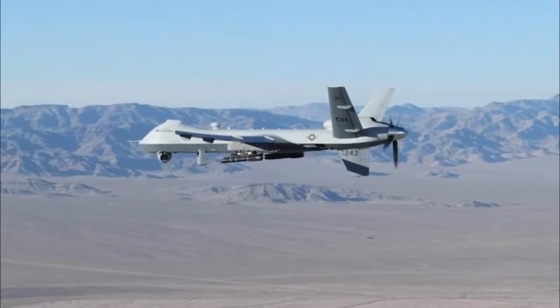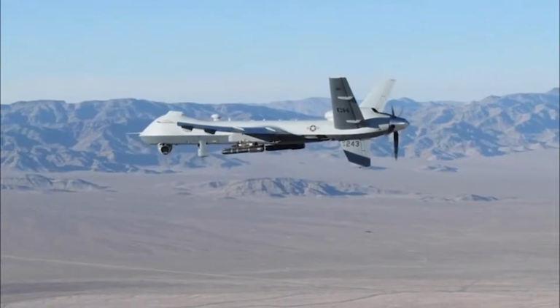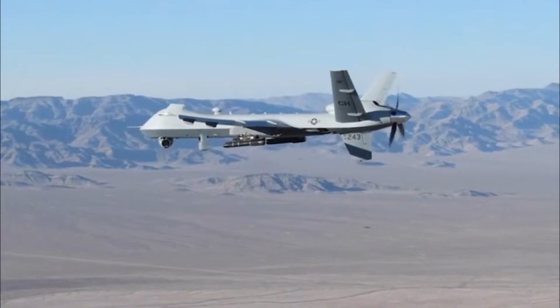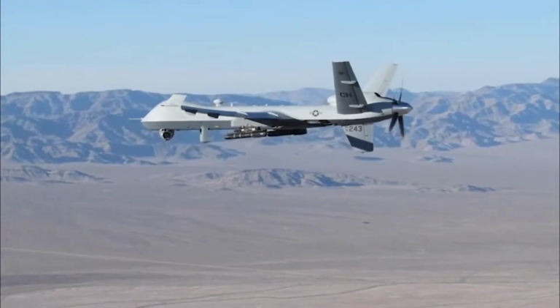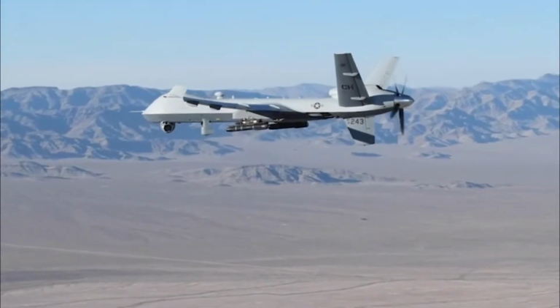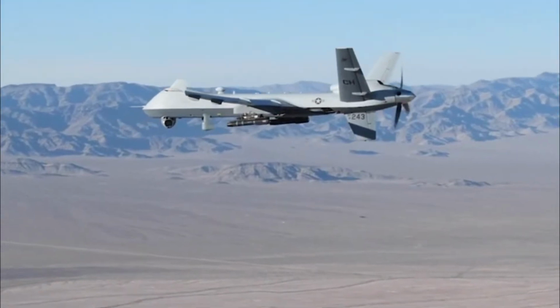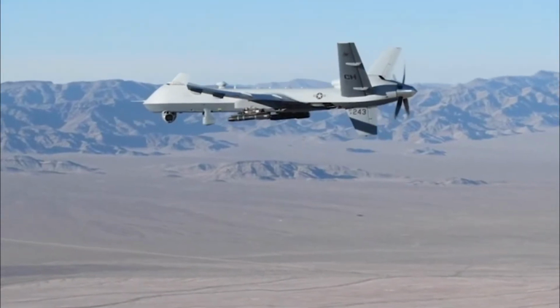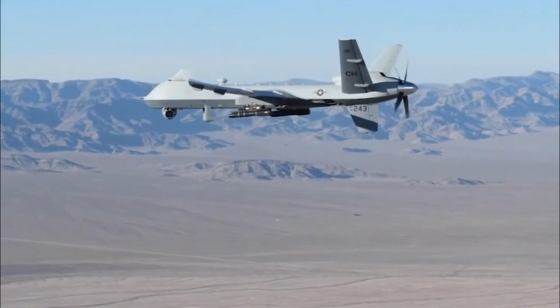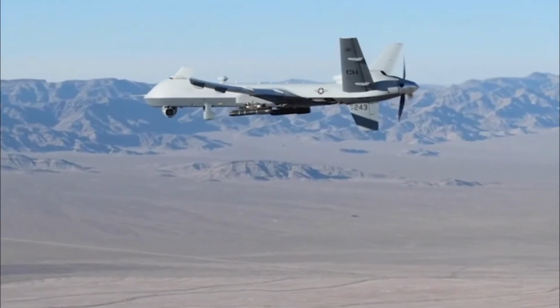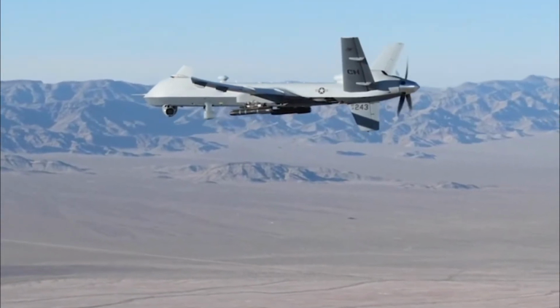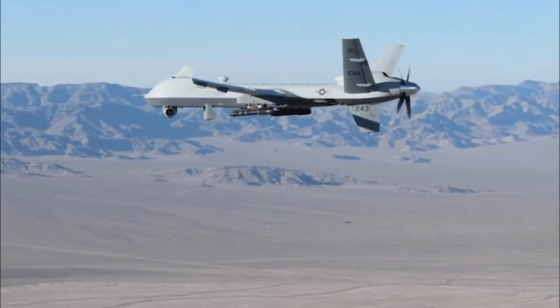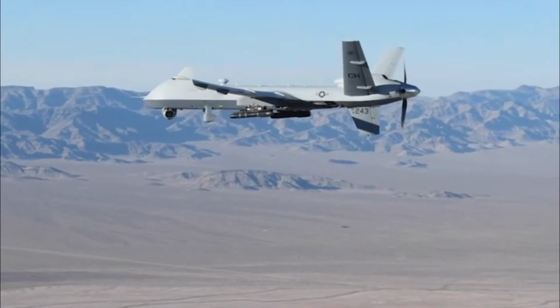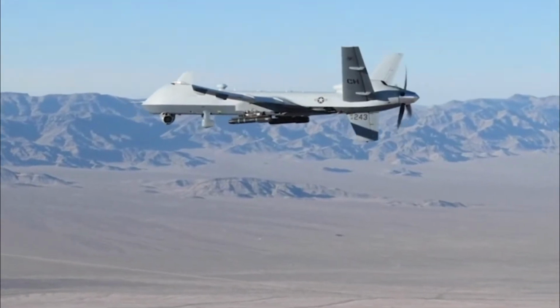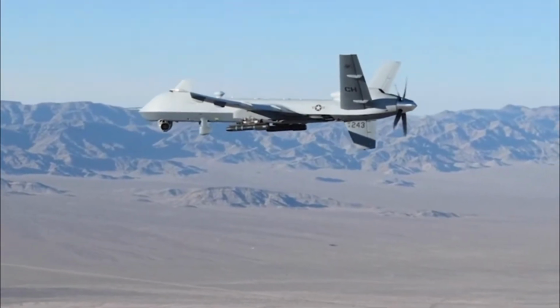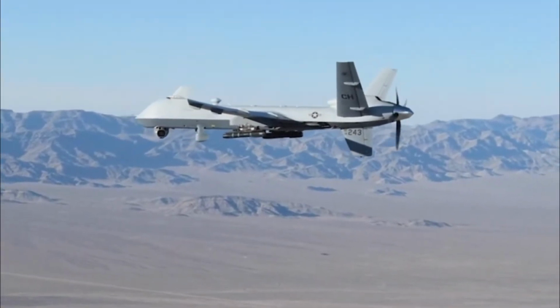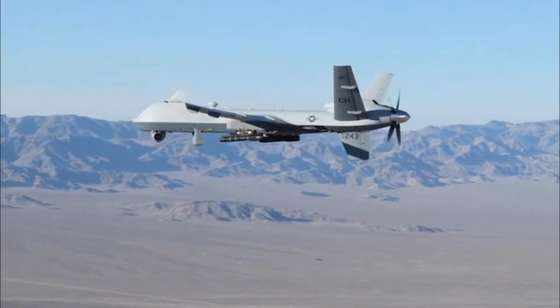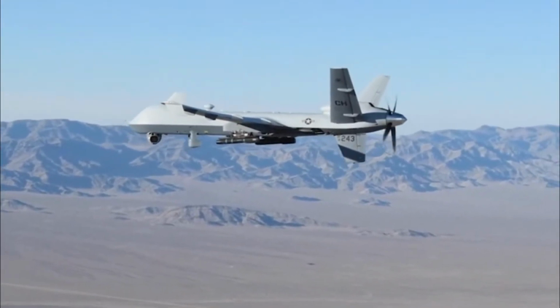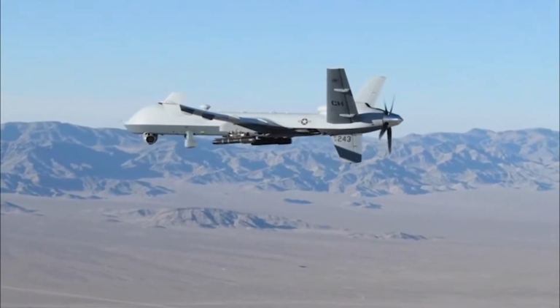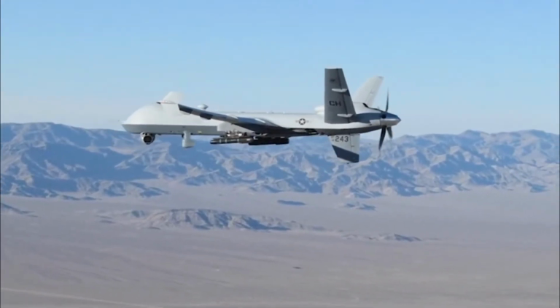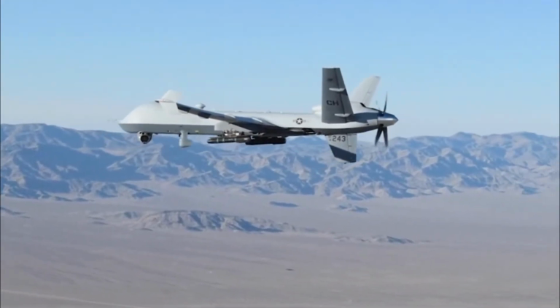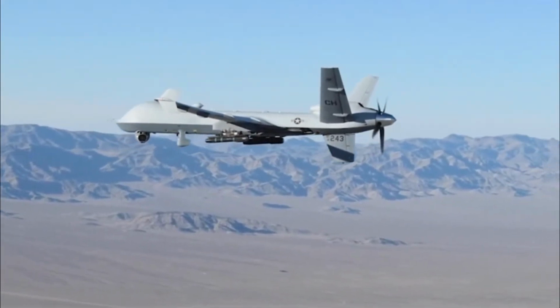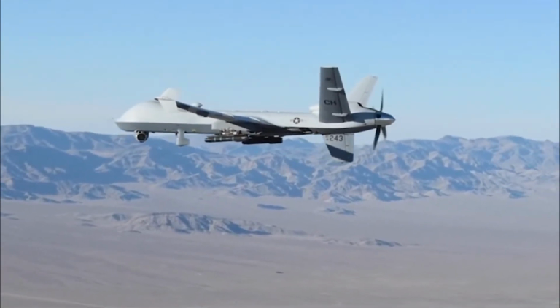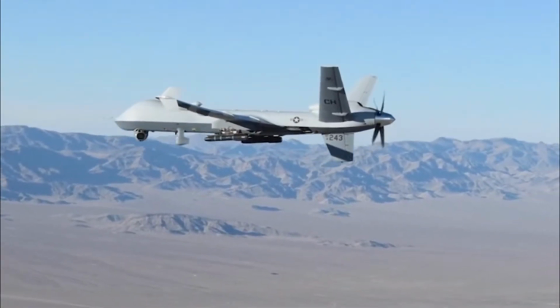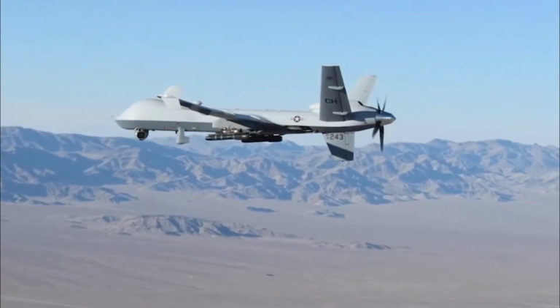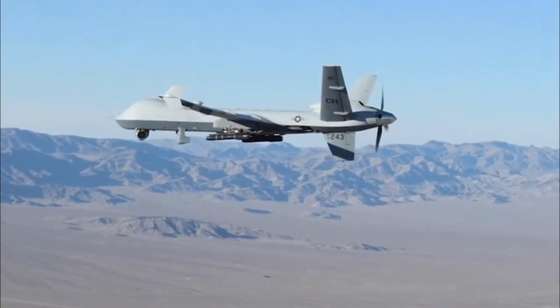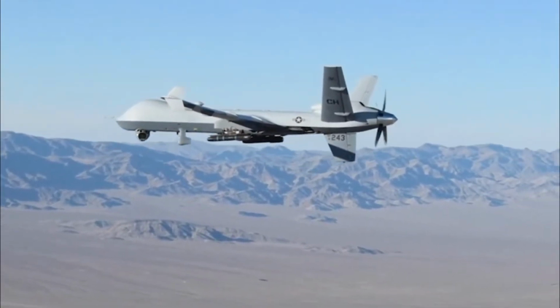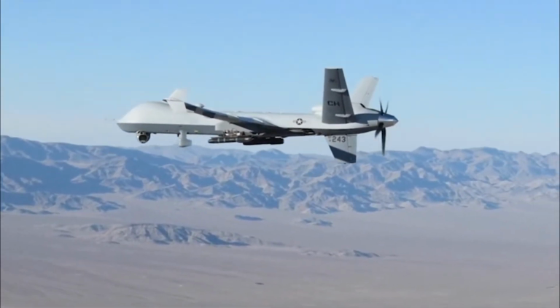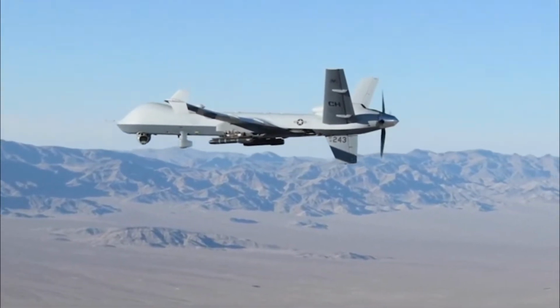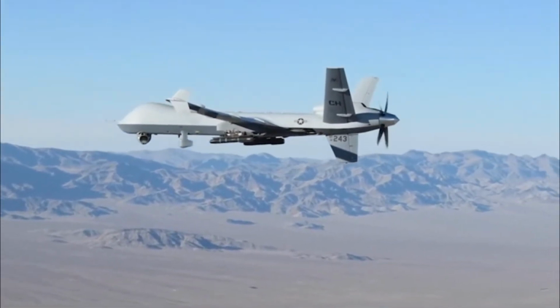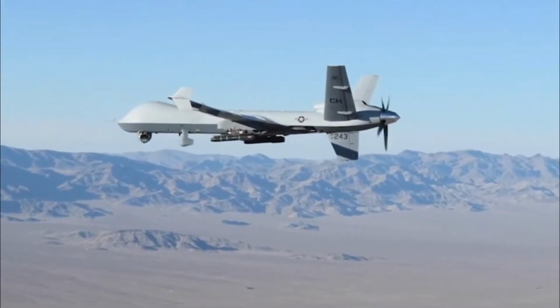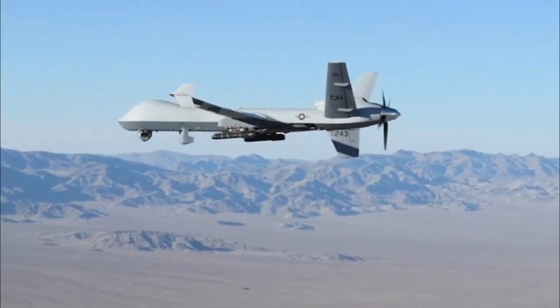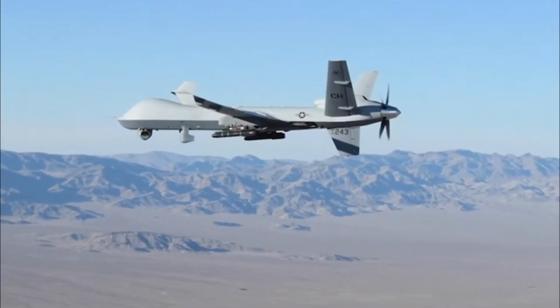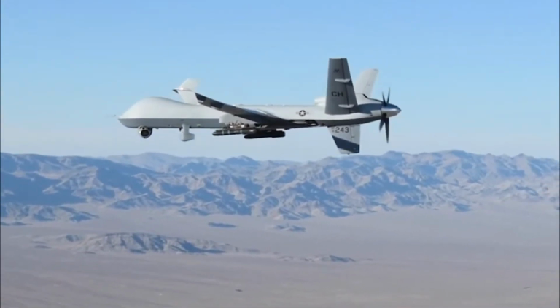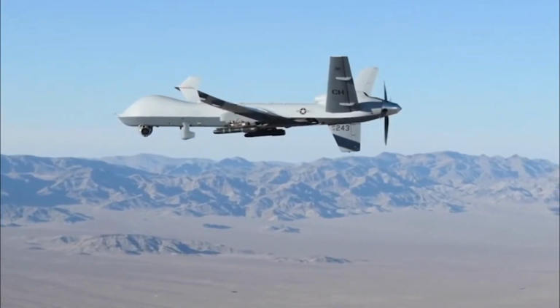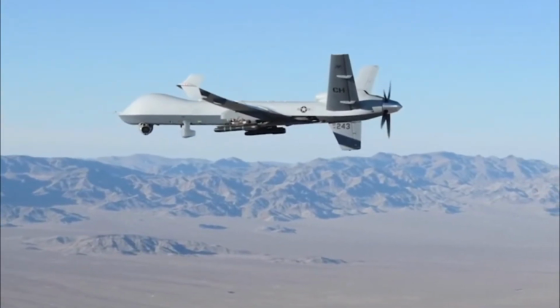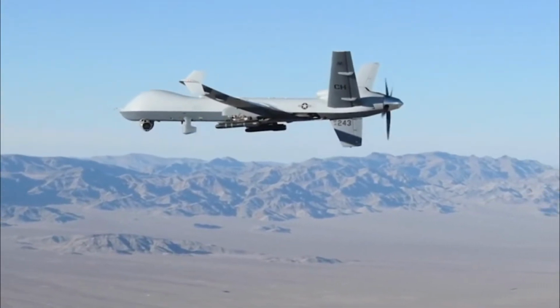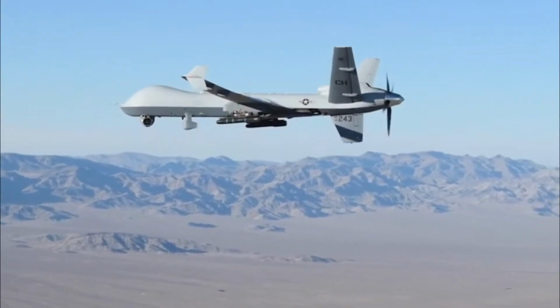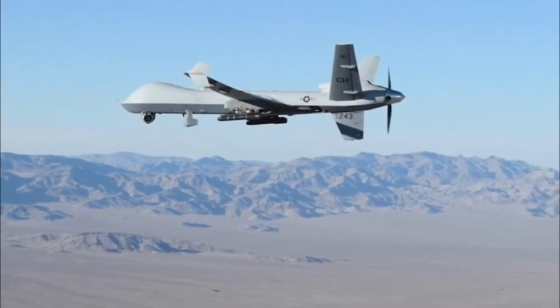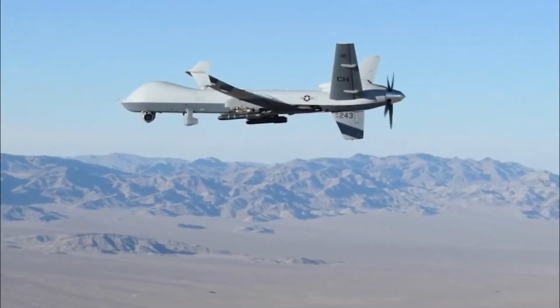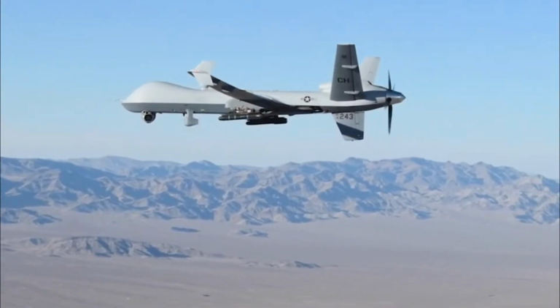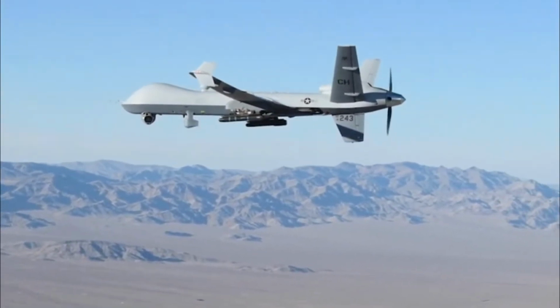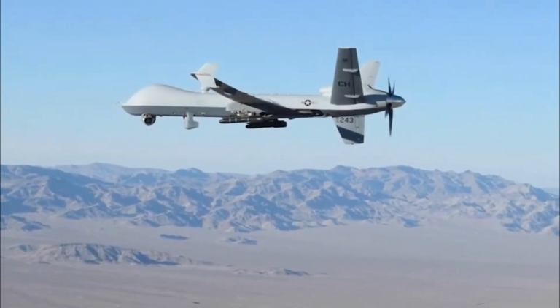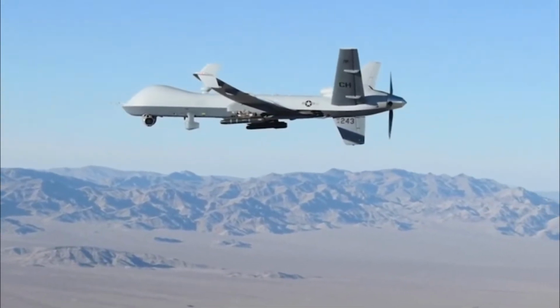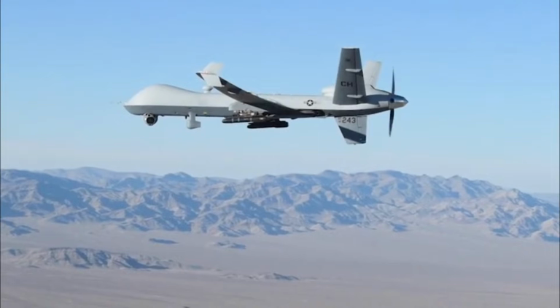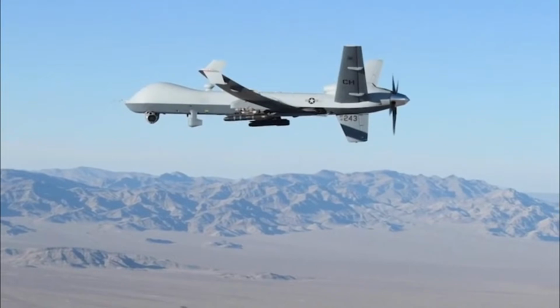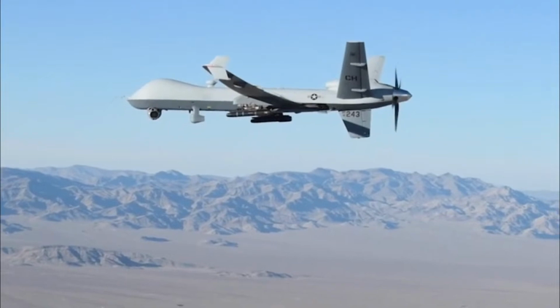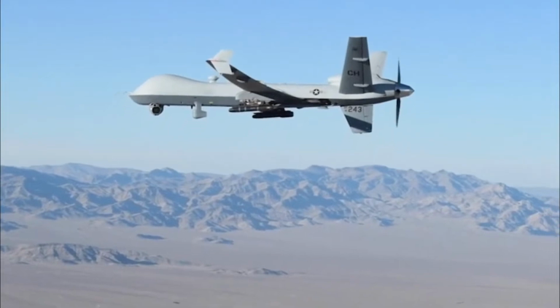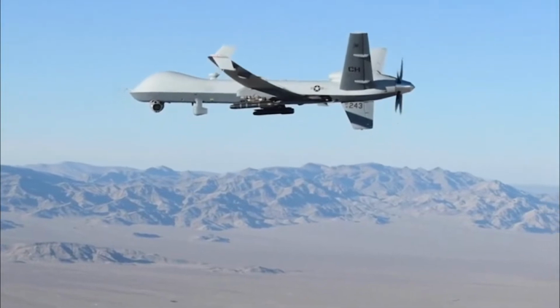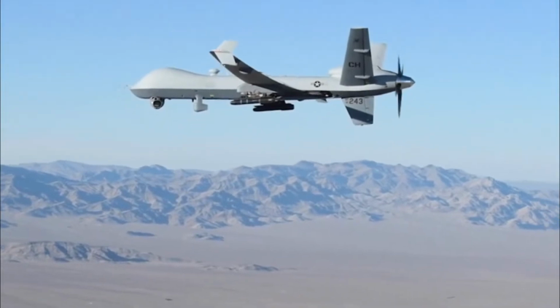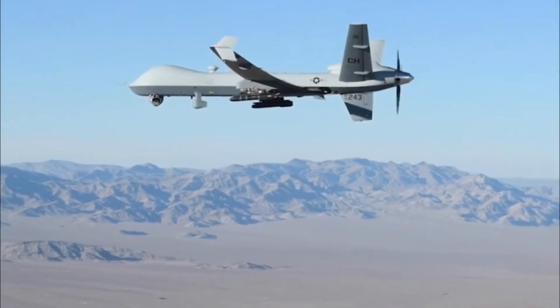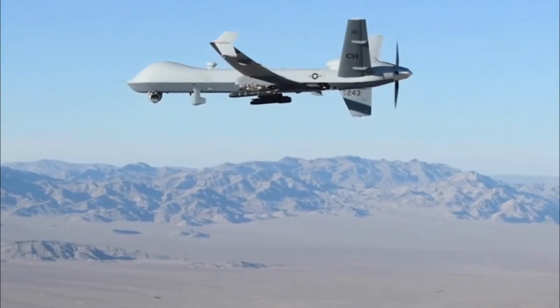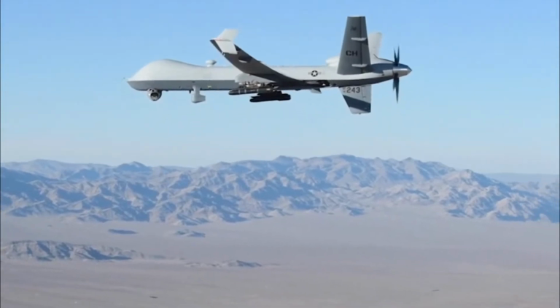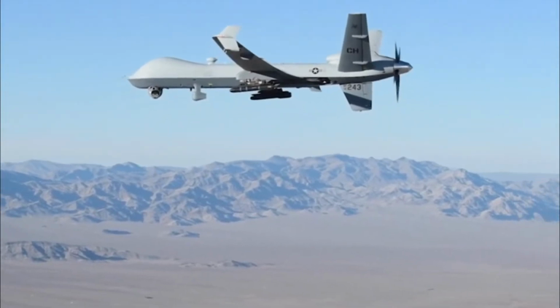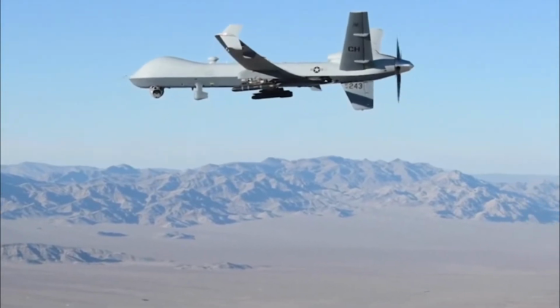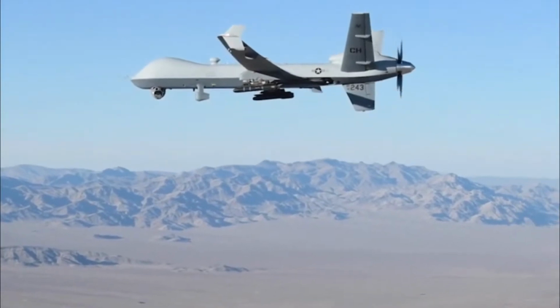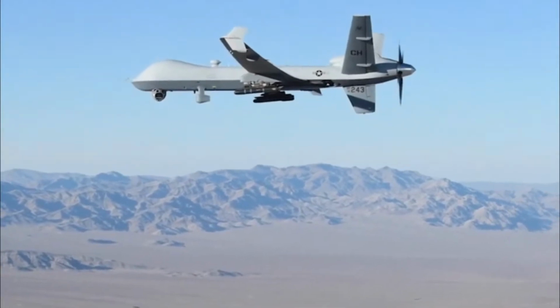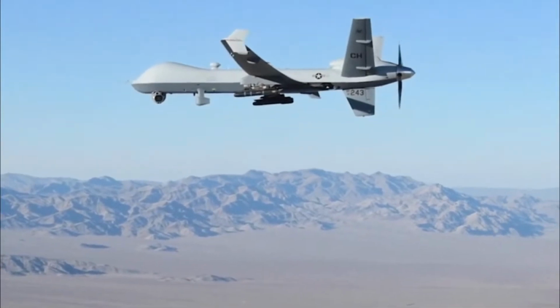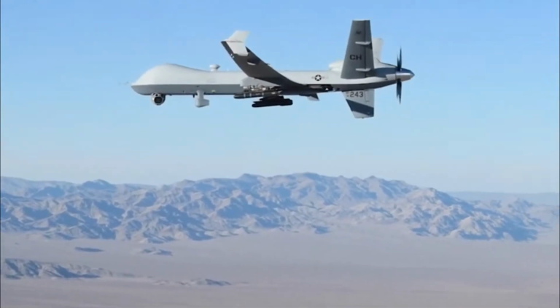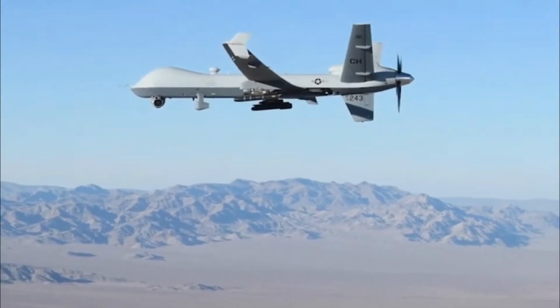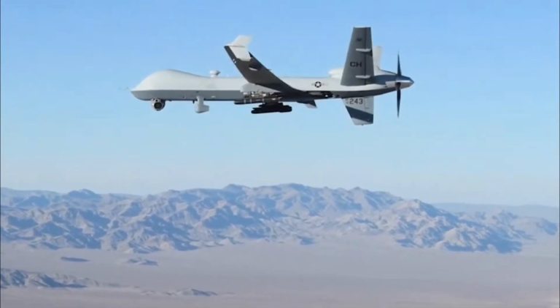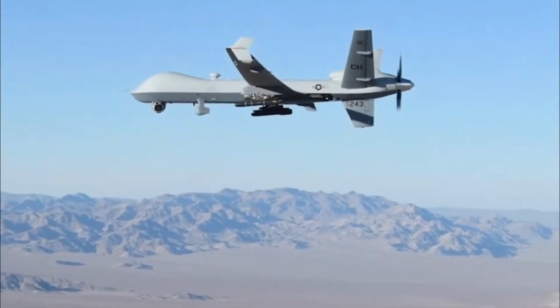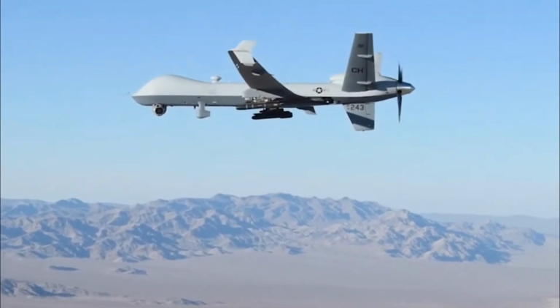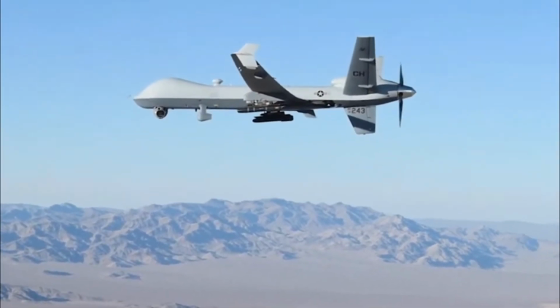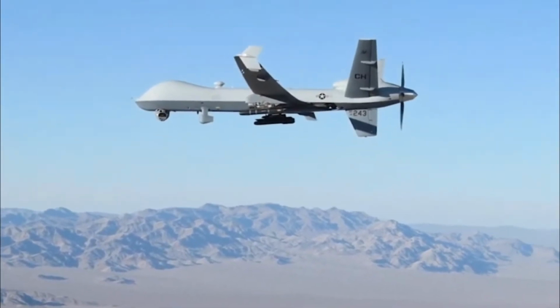Unmanned combat aircraft constitute the important power of the Air Force. They can be used for various surveillance and attack purposes.